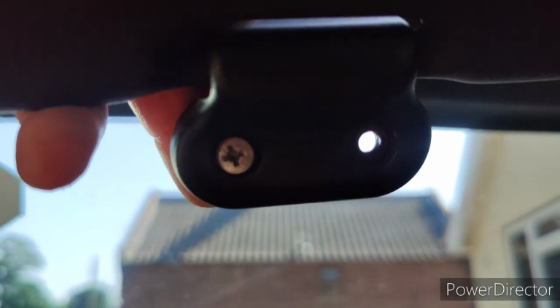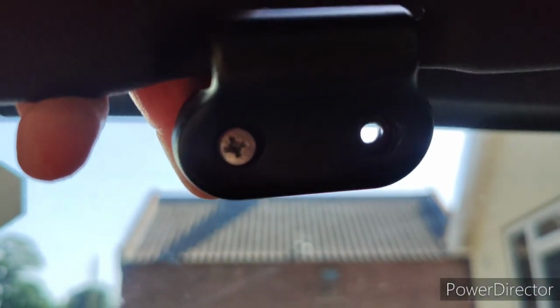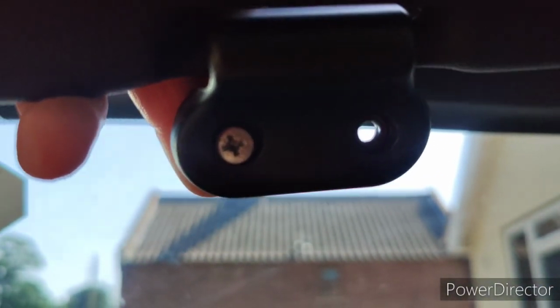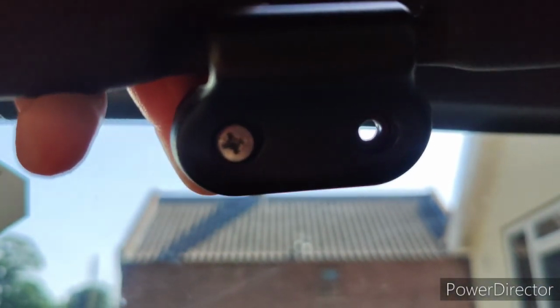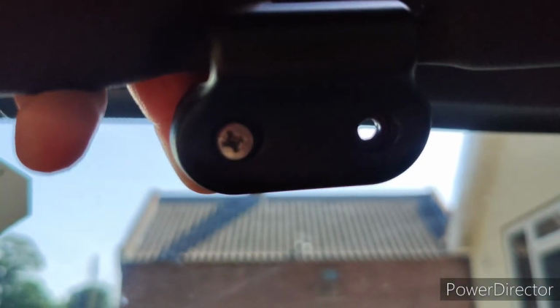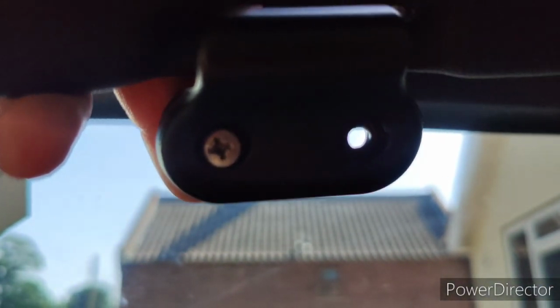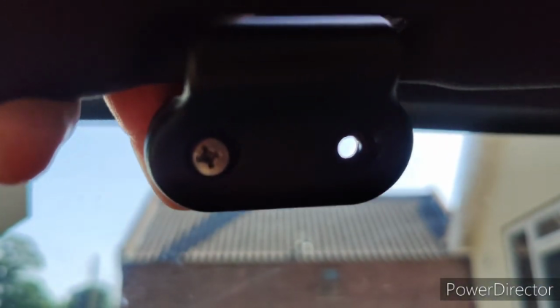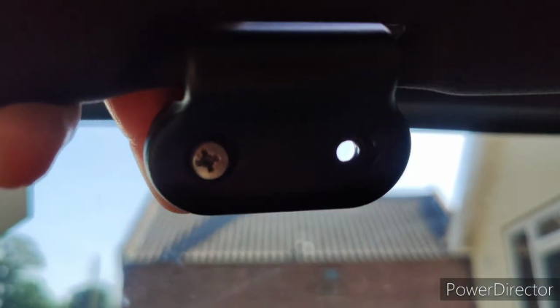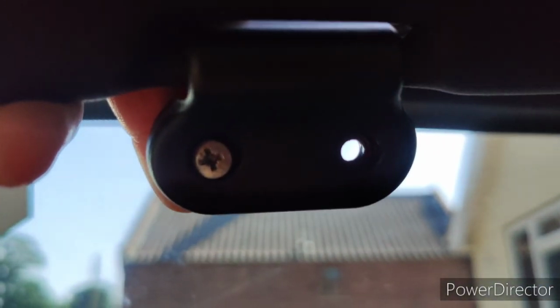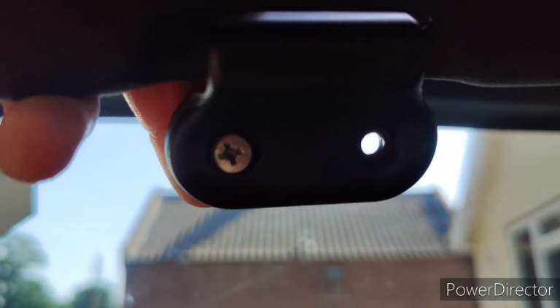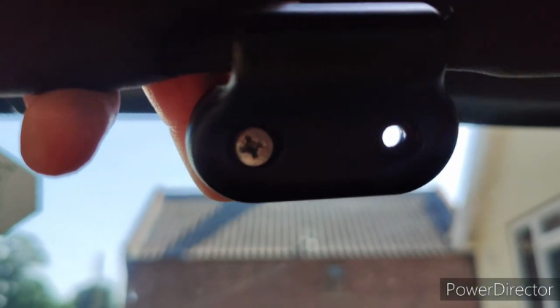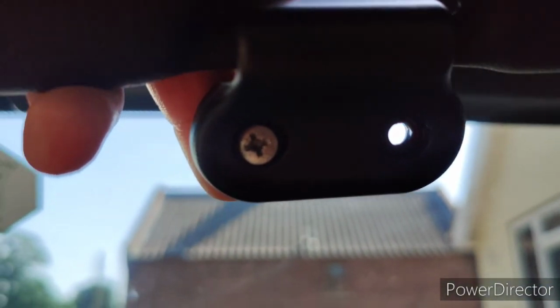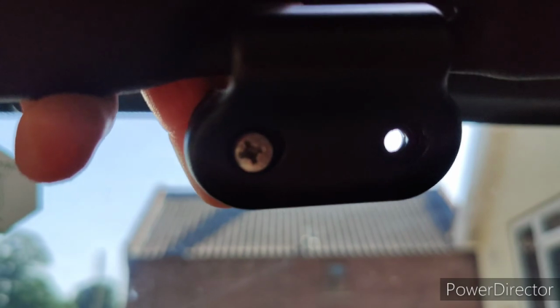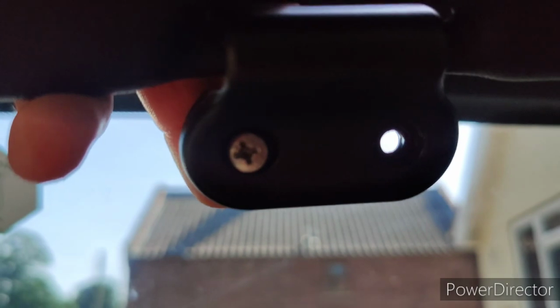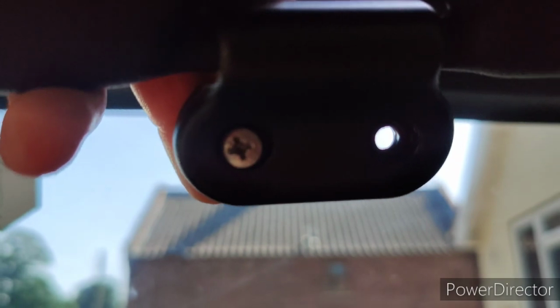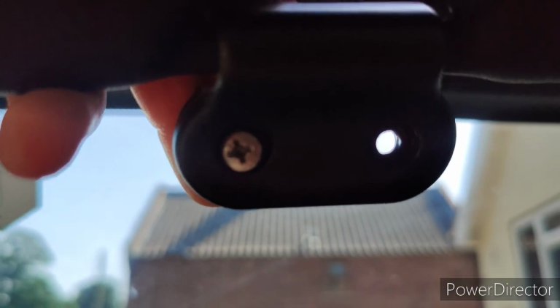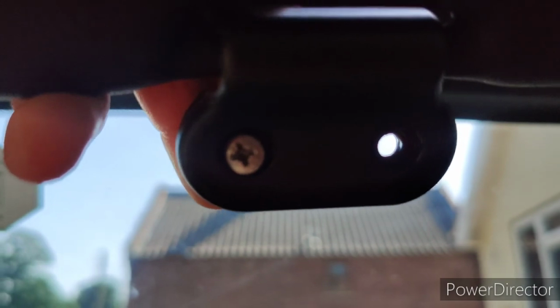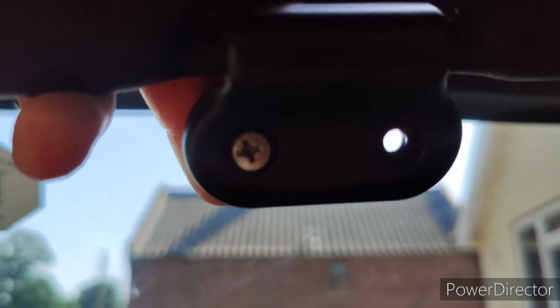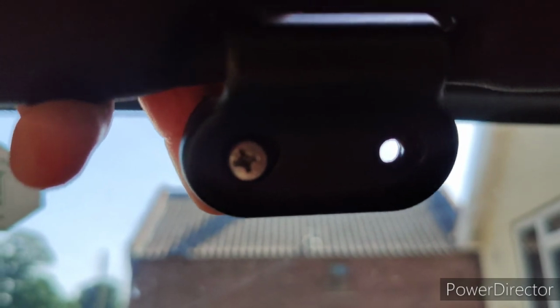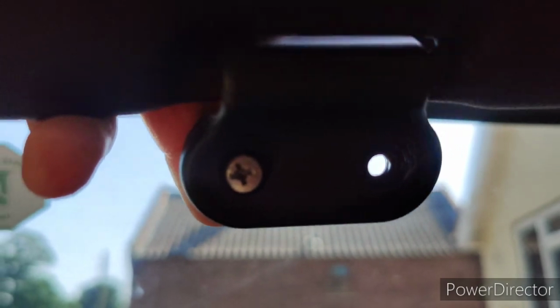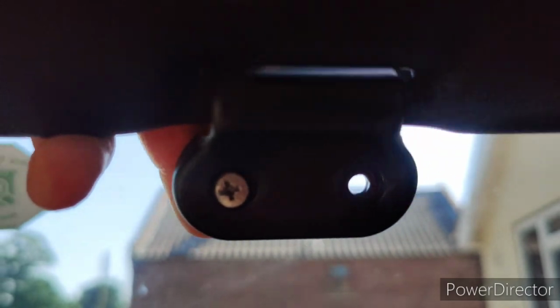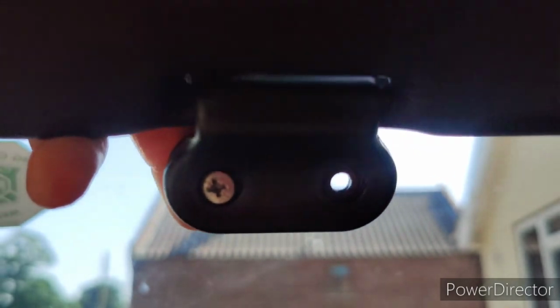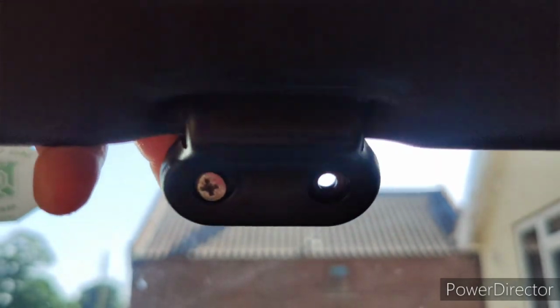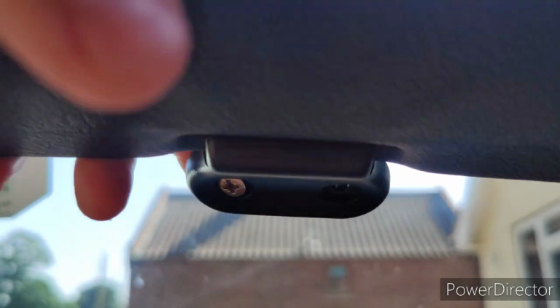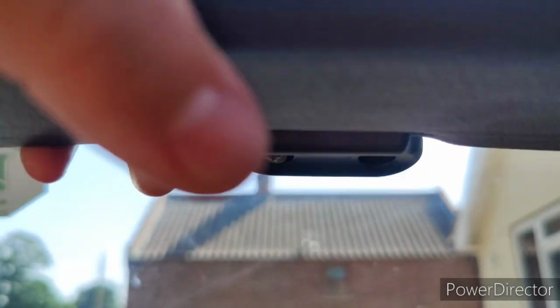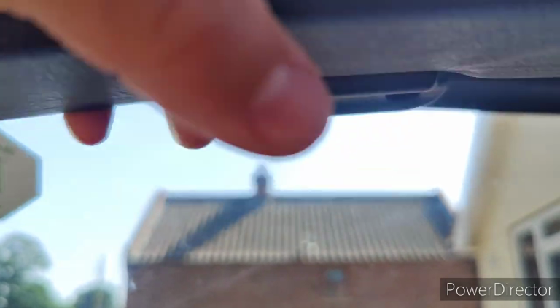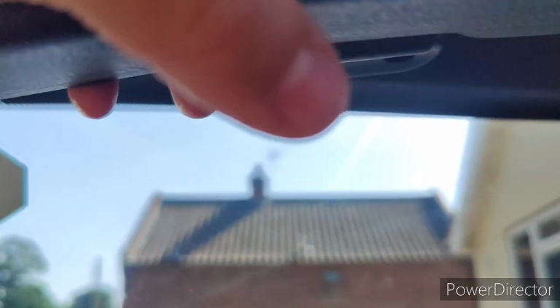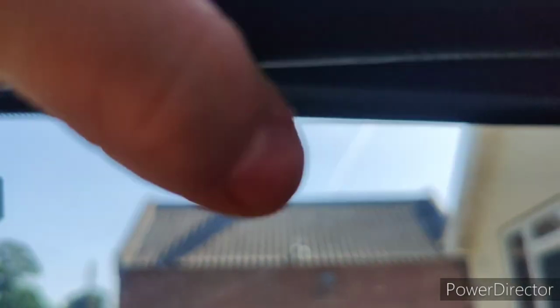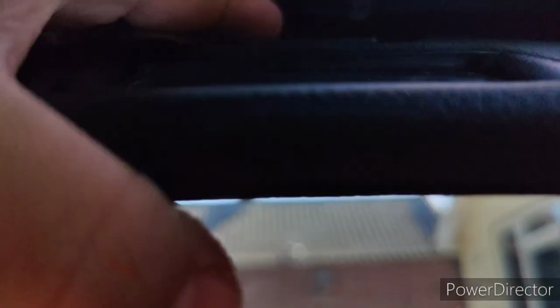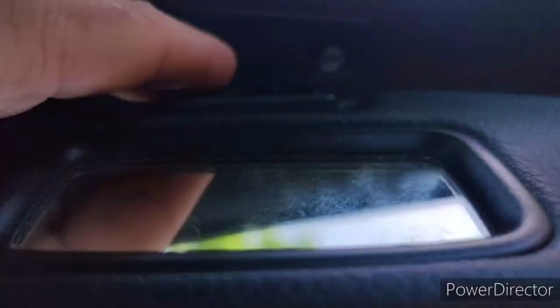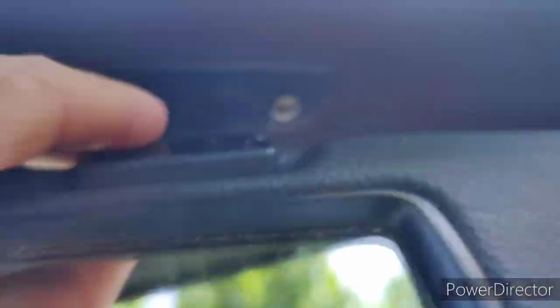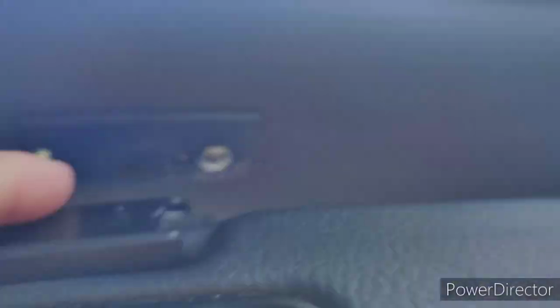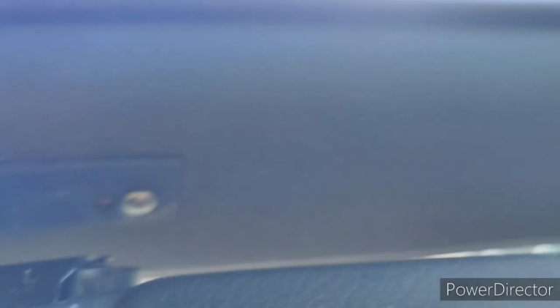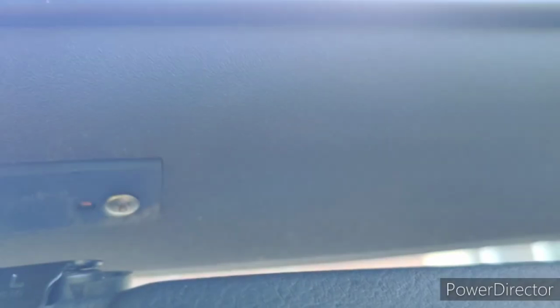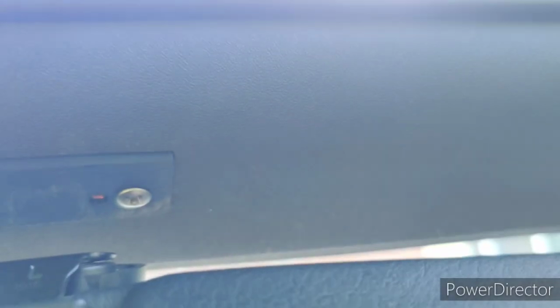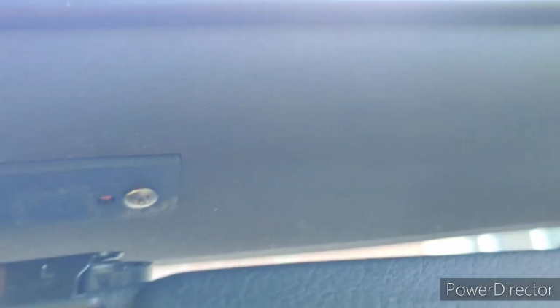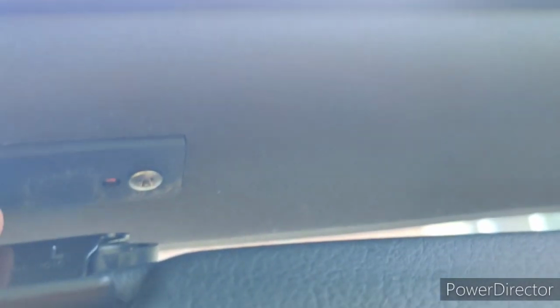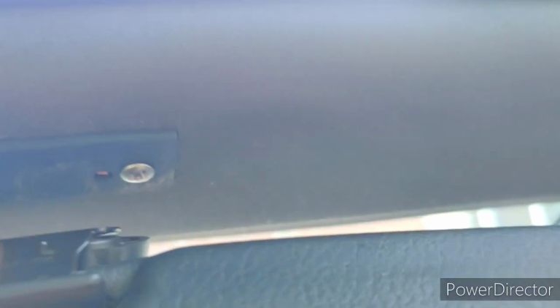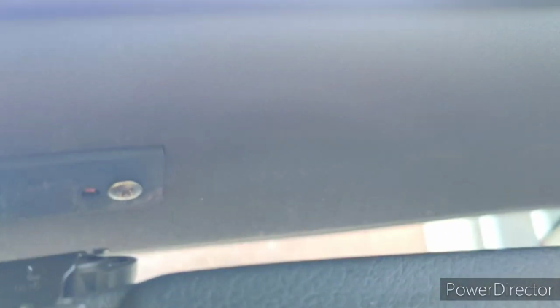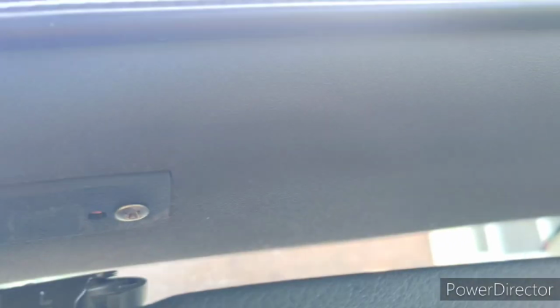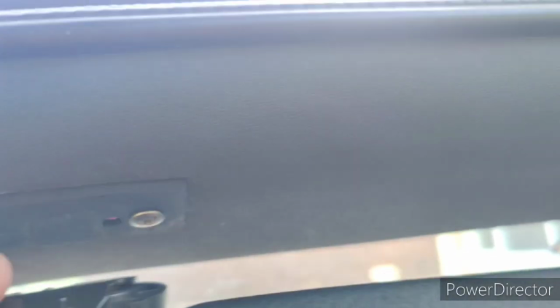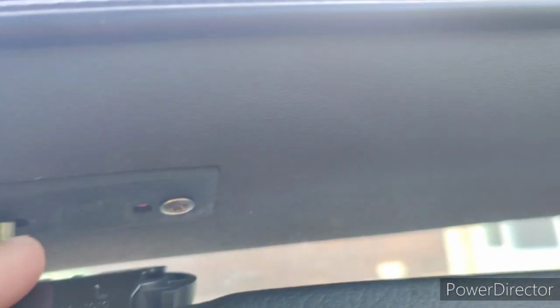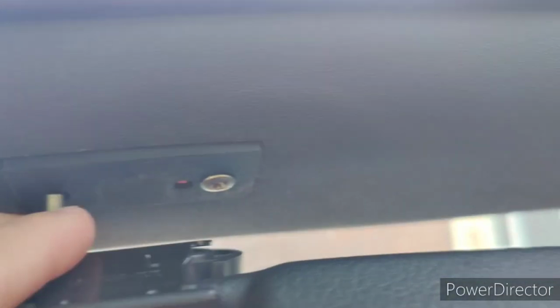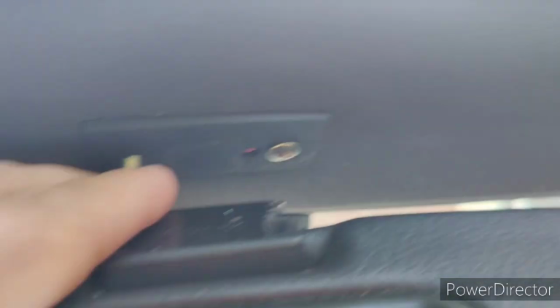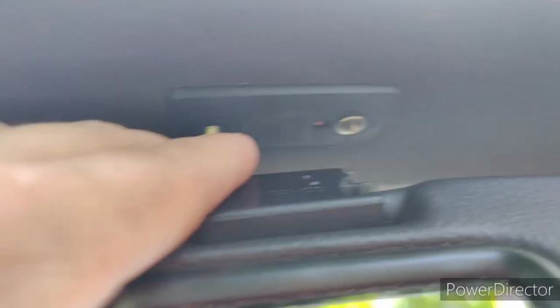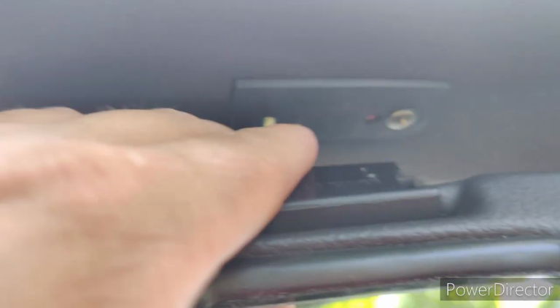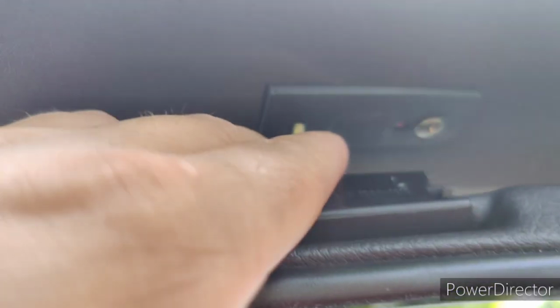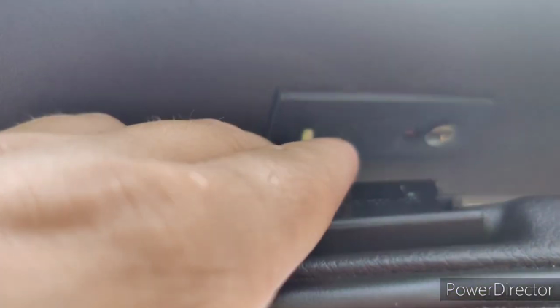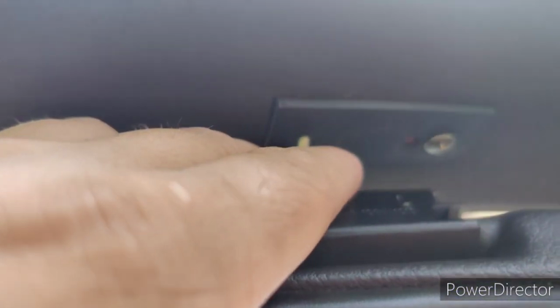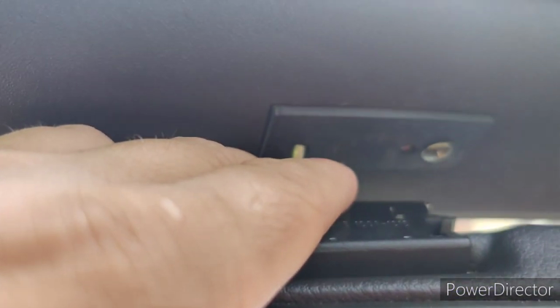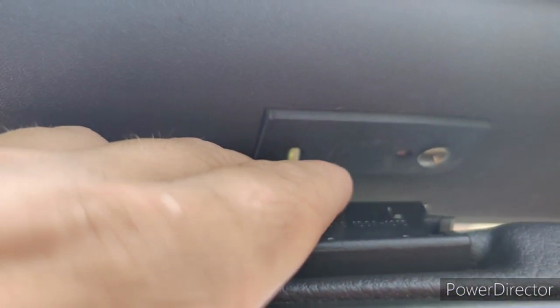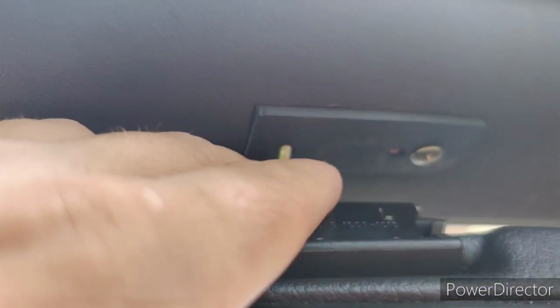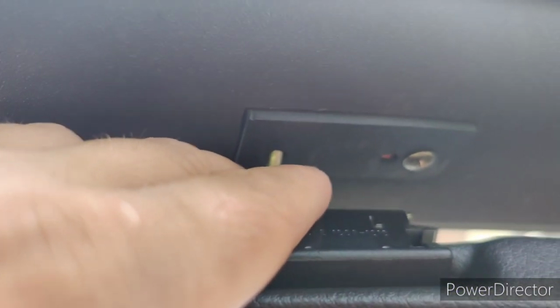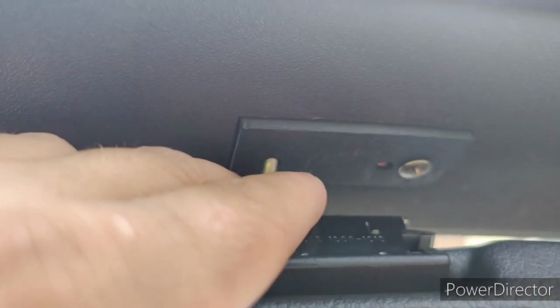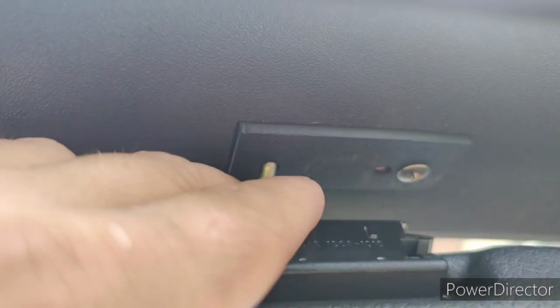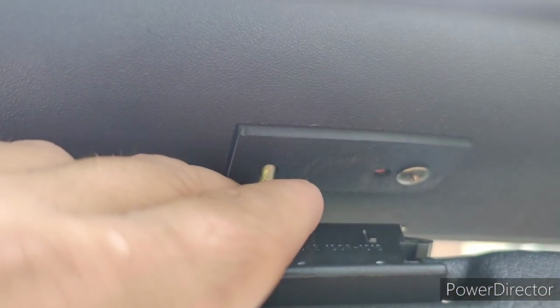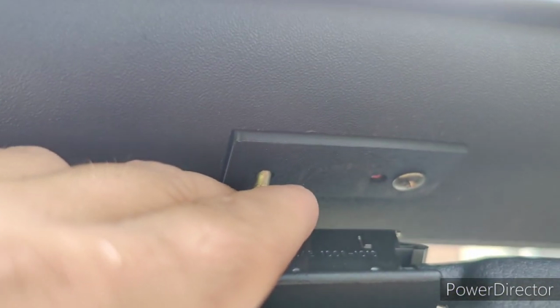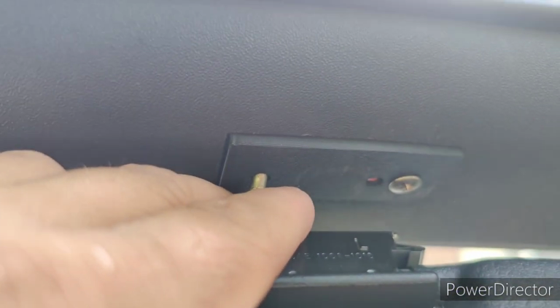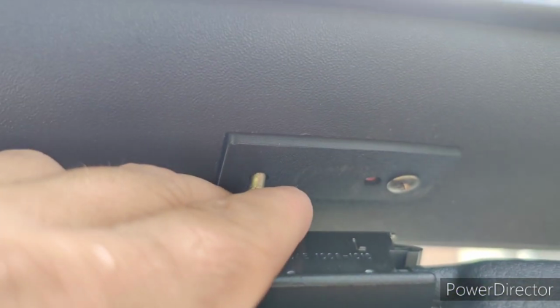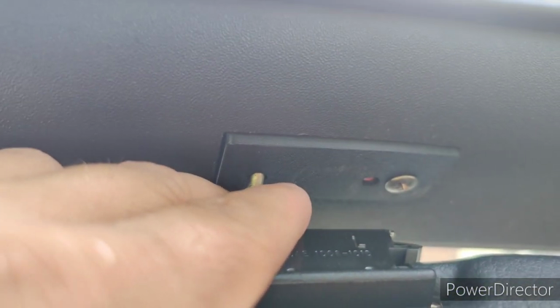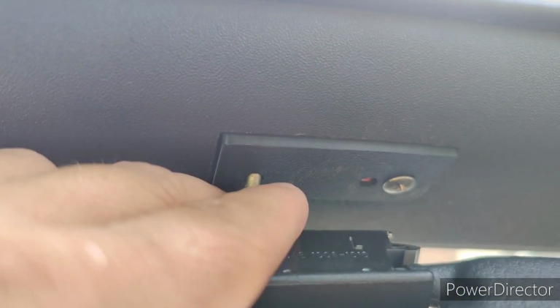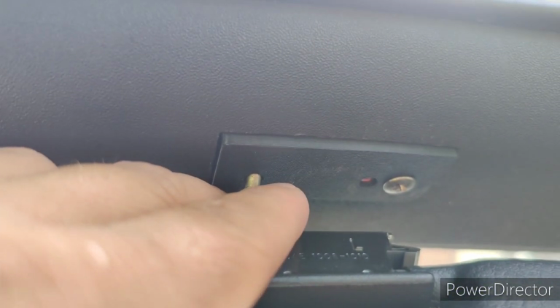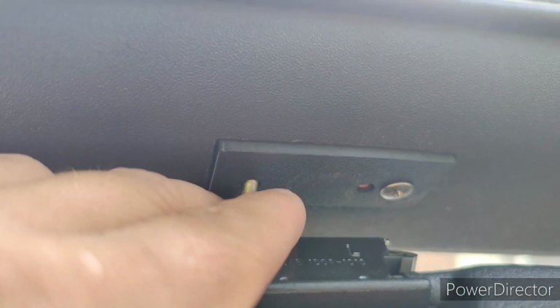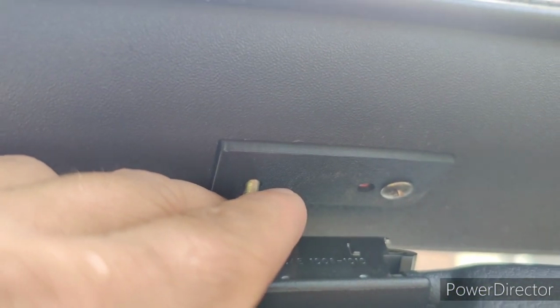On the passenger side, you're going to want the original screw in the left hand hole, and that's going to go into the left hand hole up here.